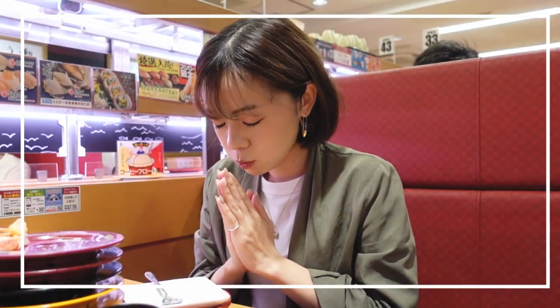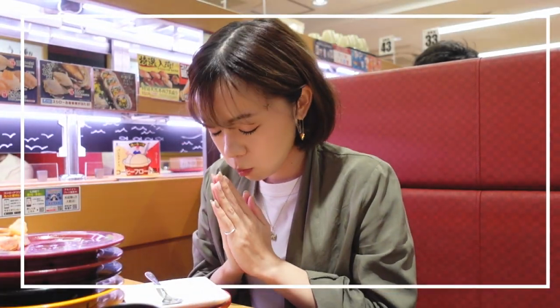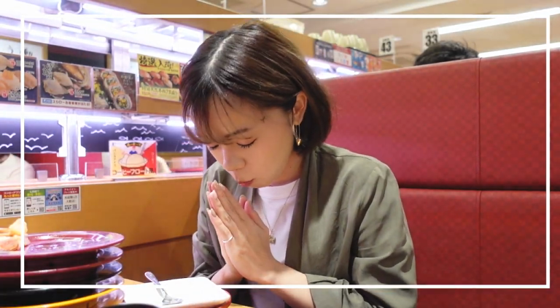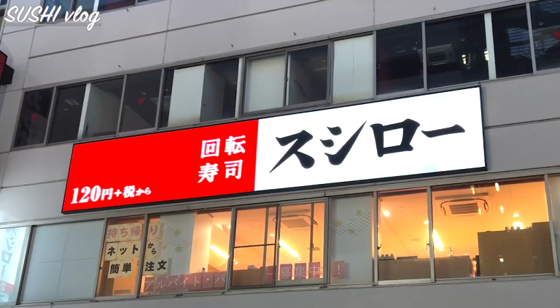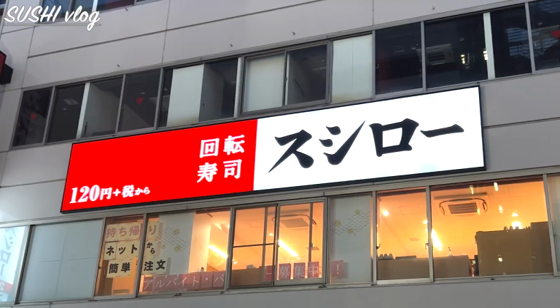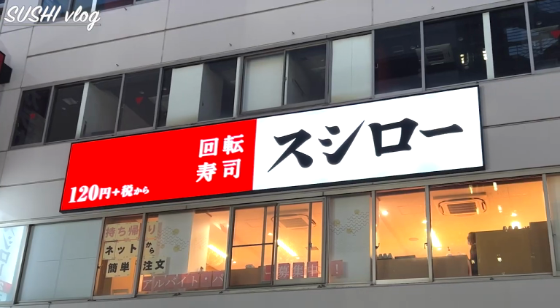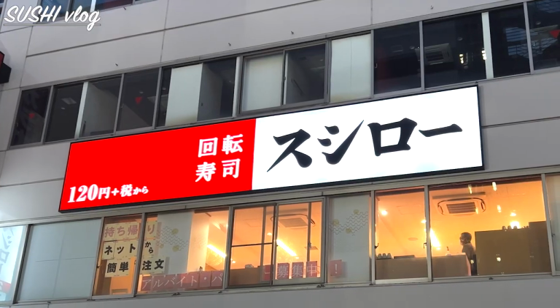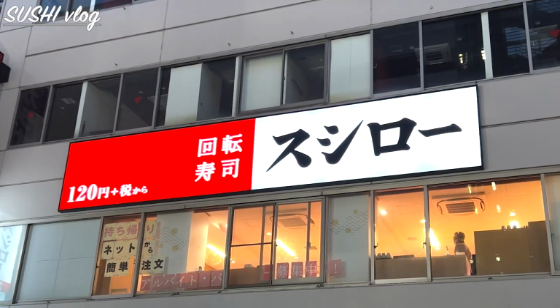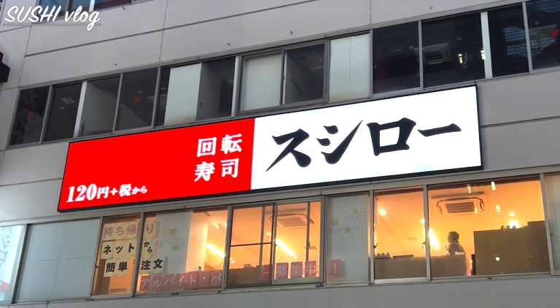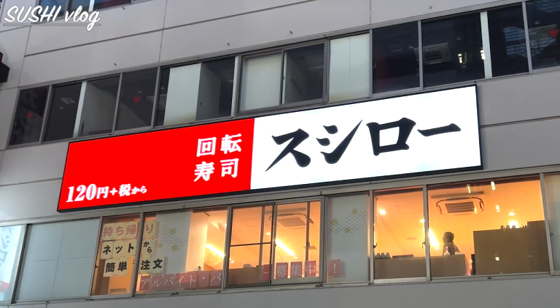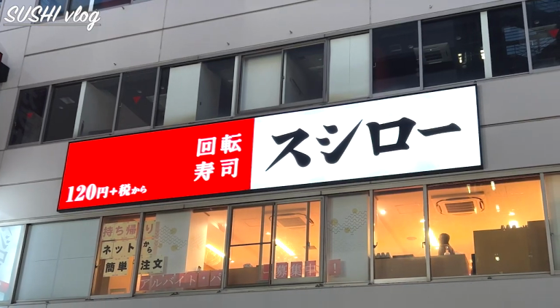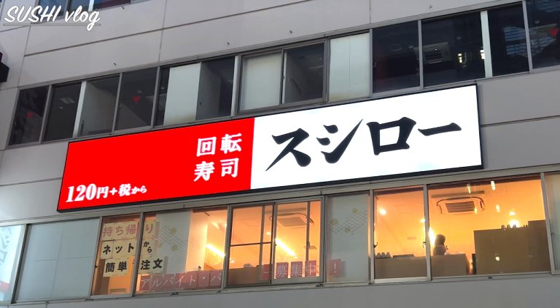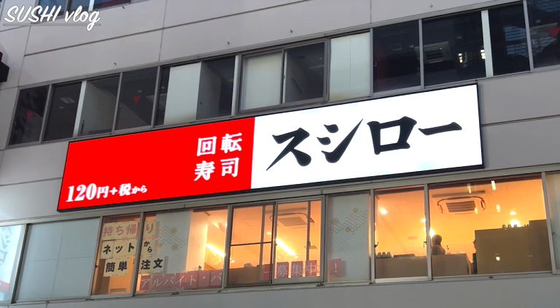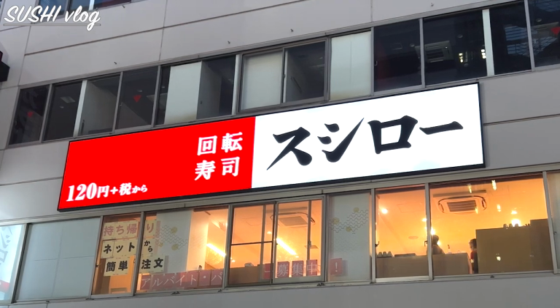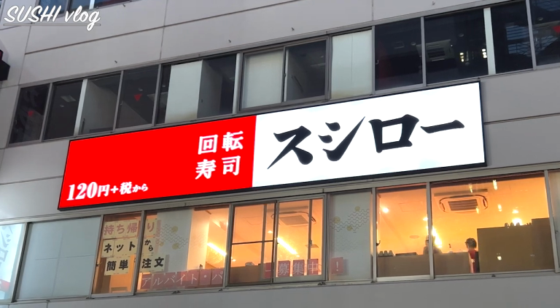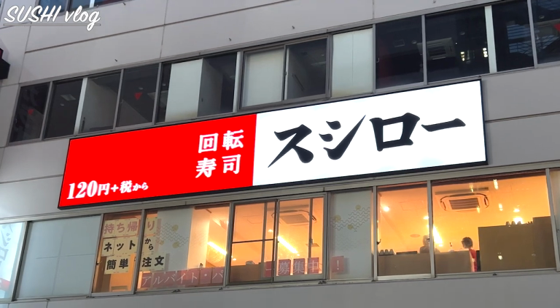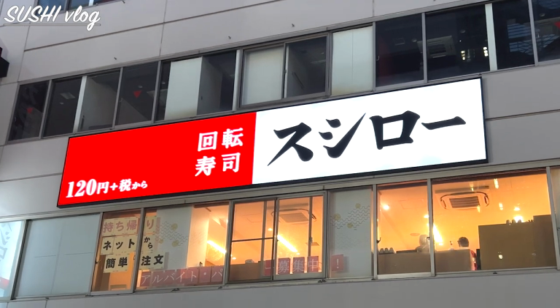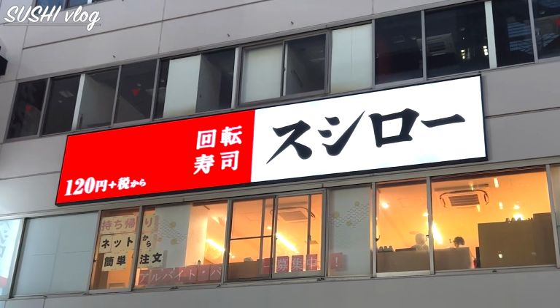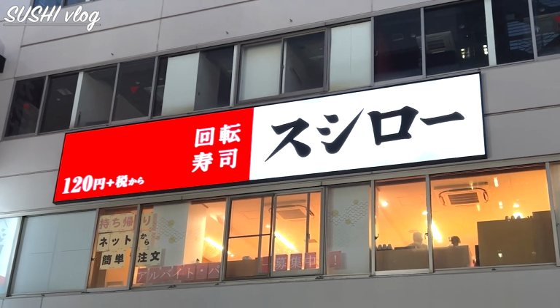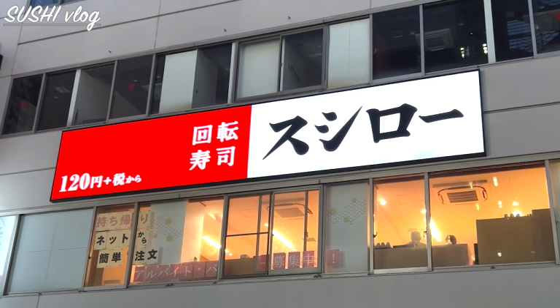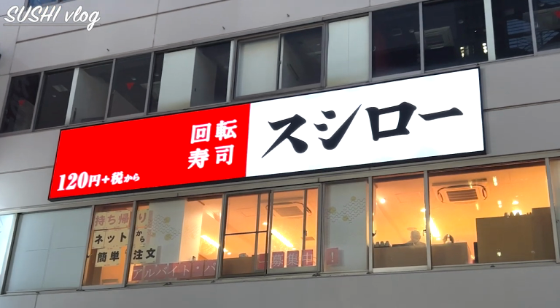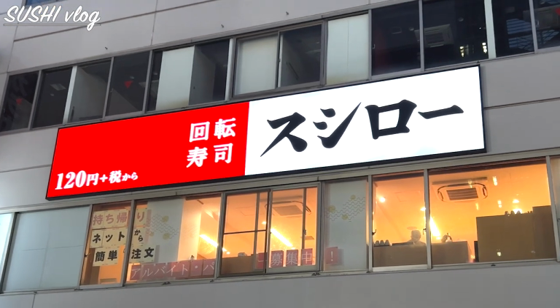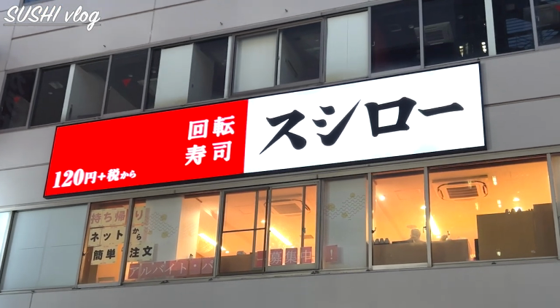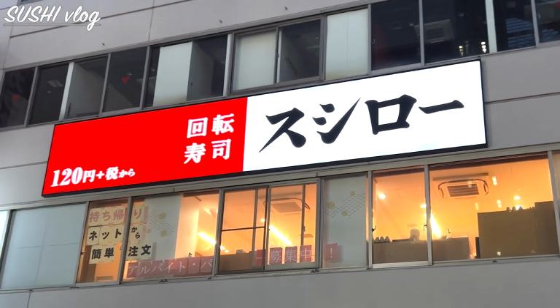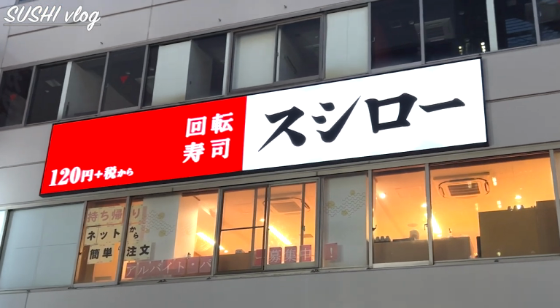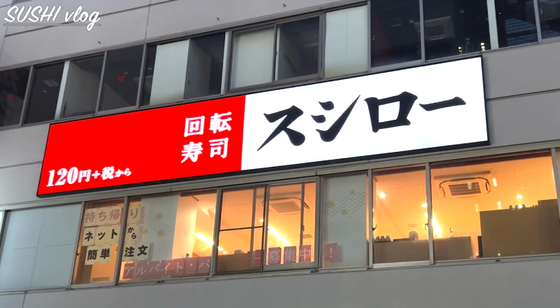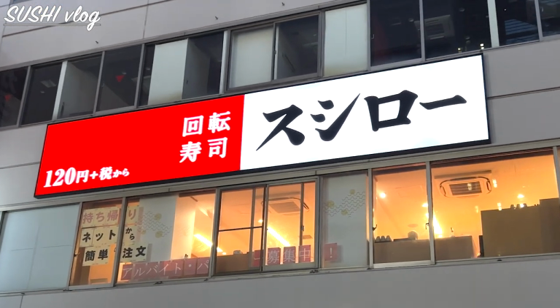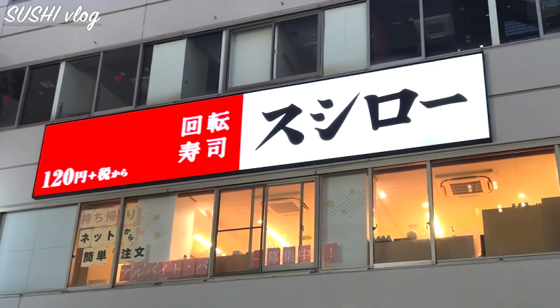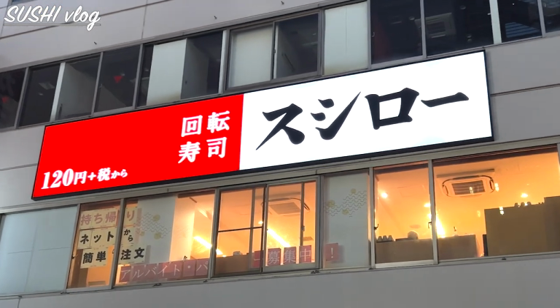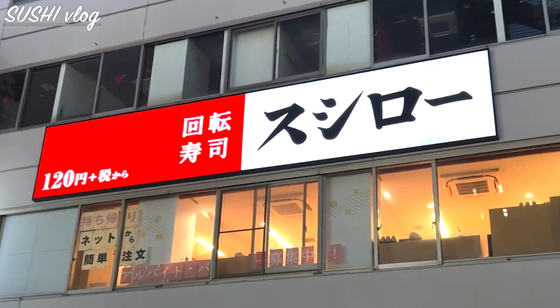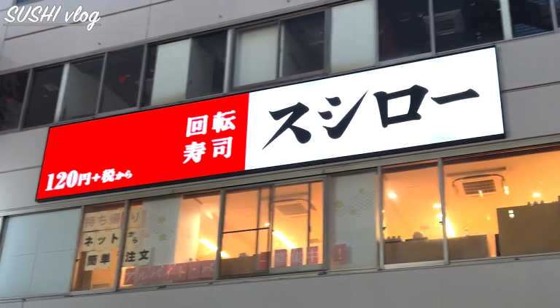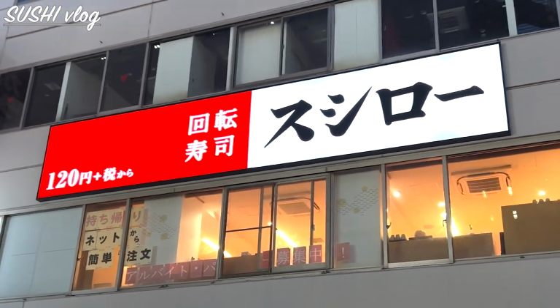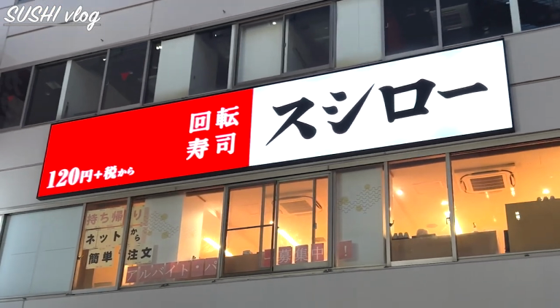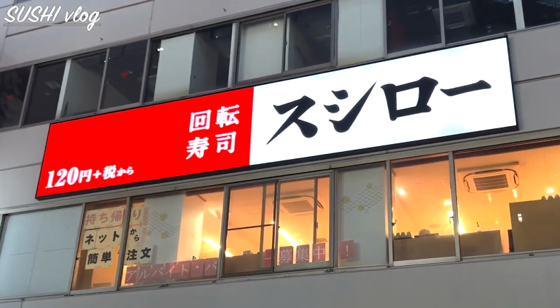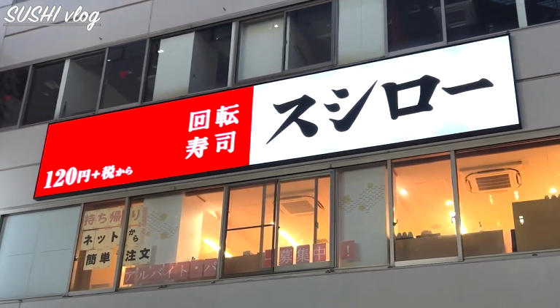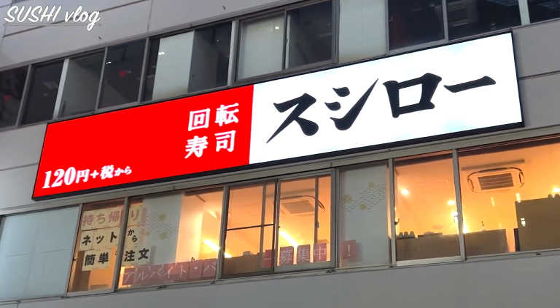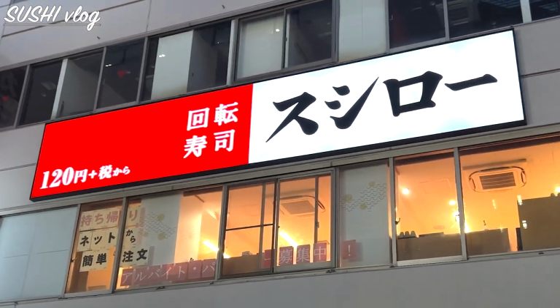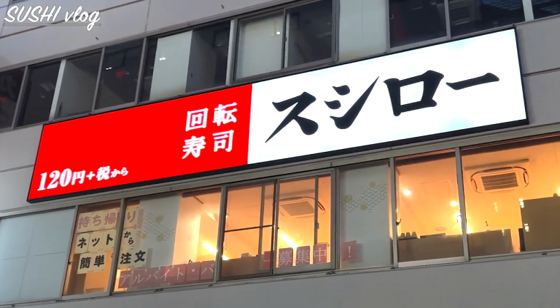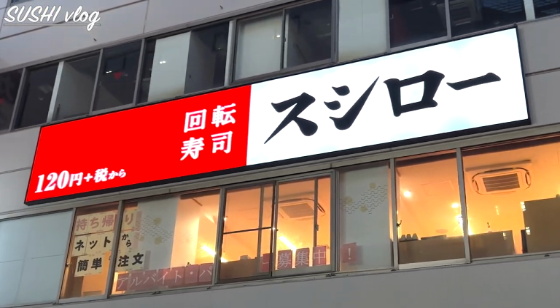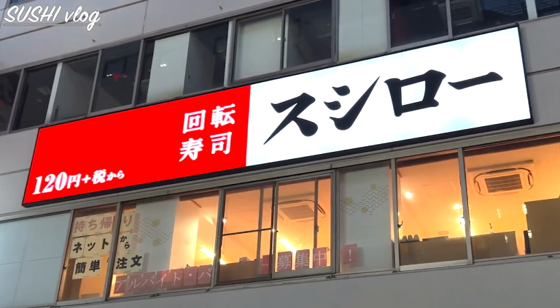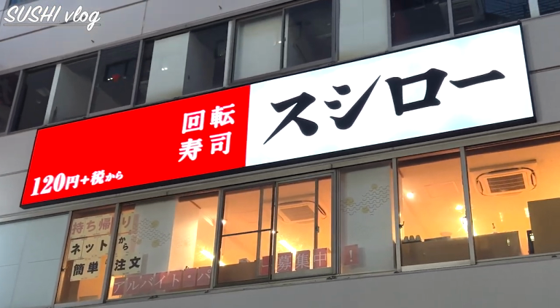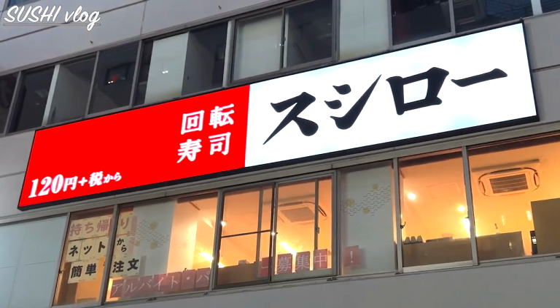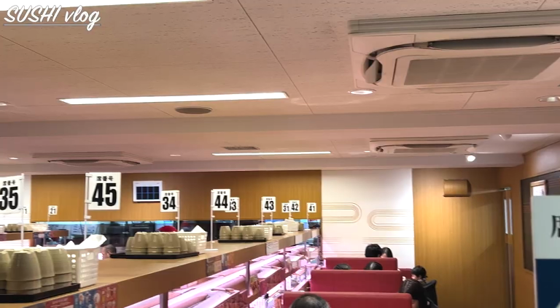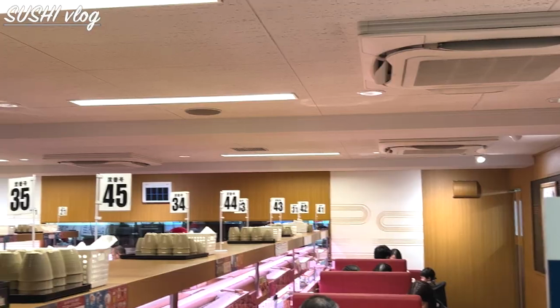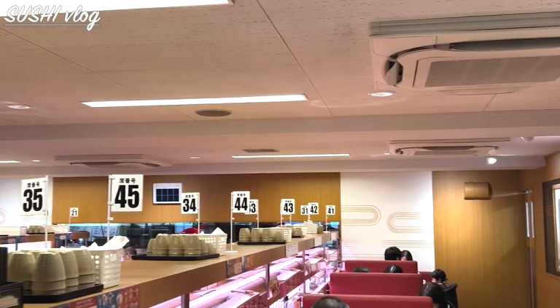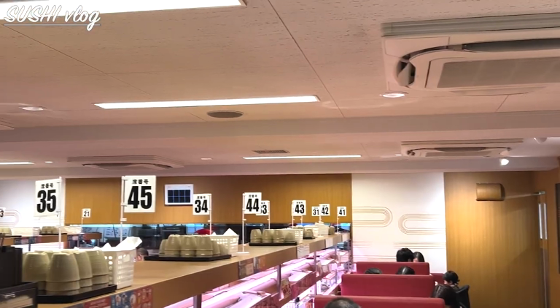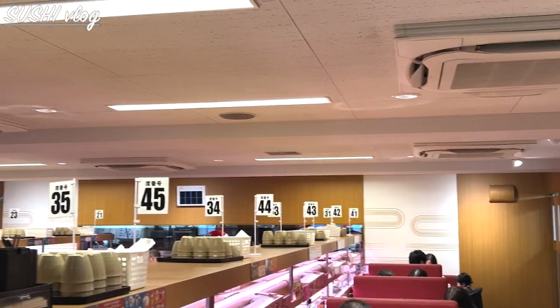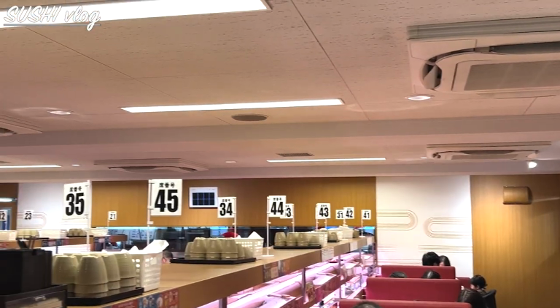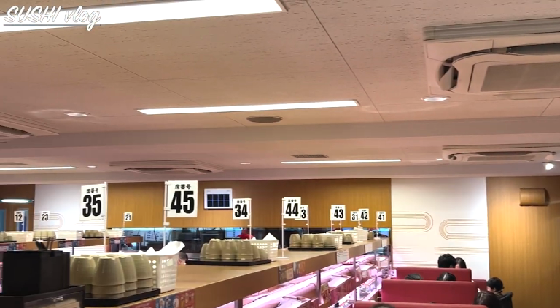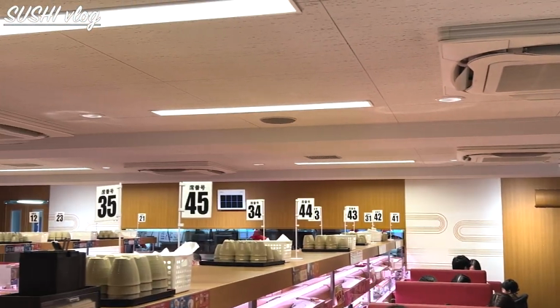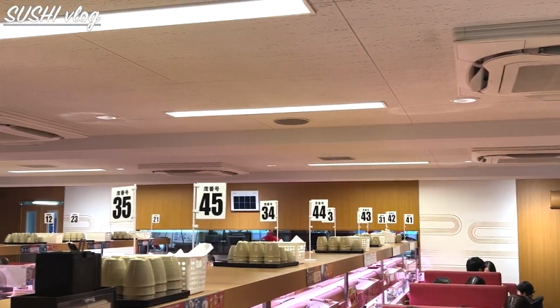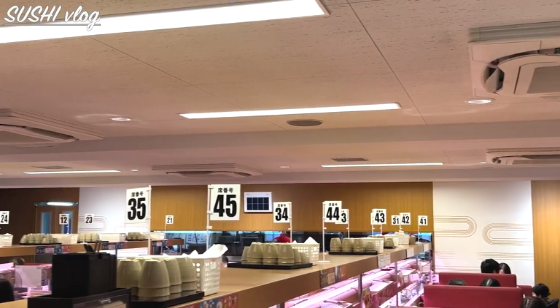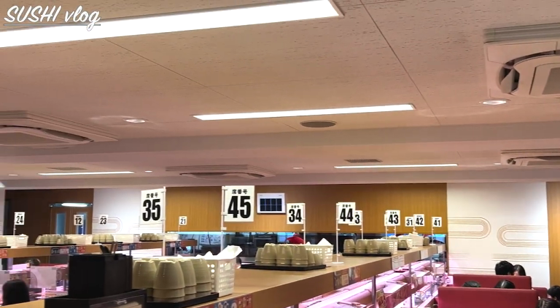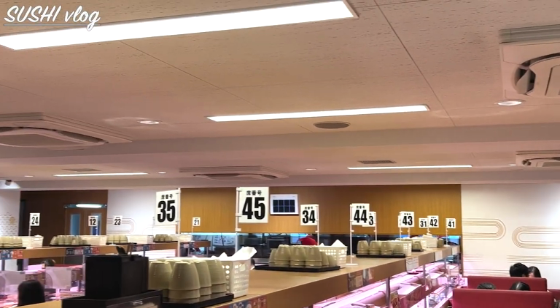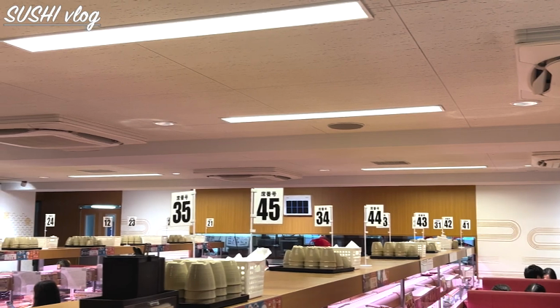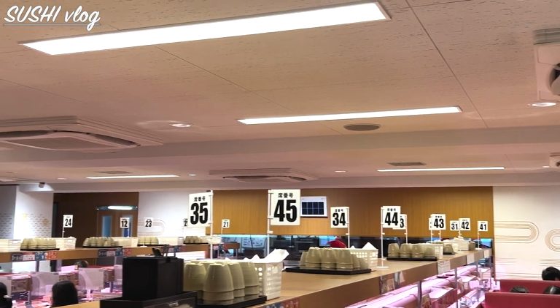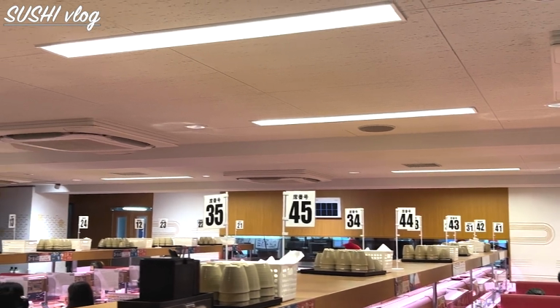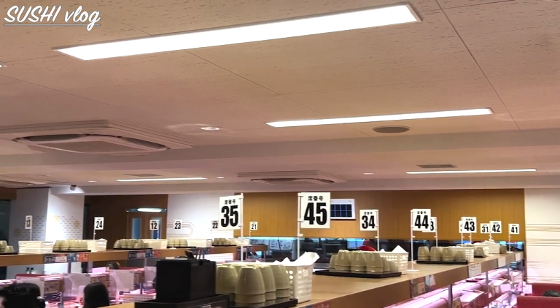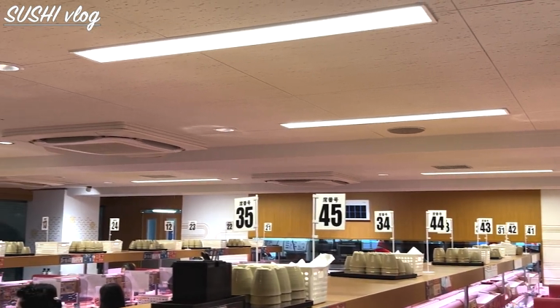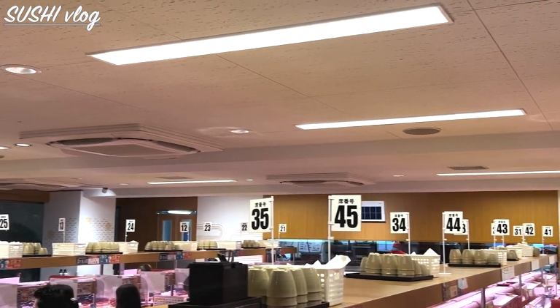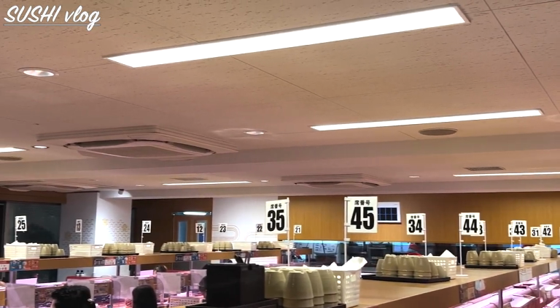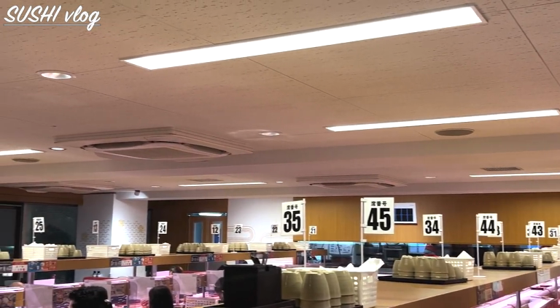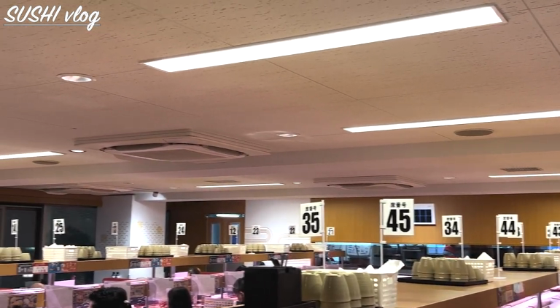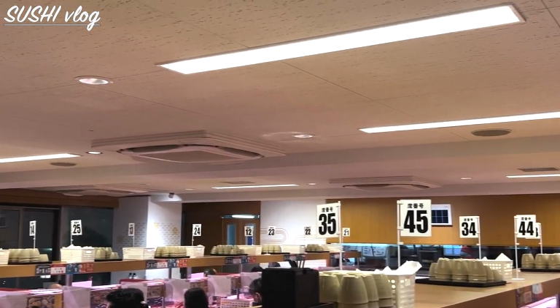Hi guys, it's Mayu. Welcome back to my blog. Today I went to Sushiro, one of the most popular conveyor belt sushi restaurants.